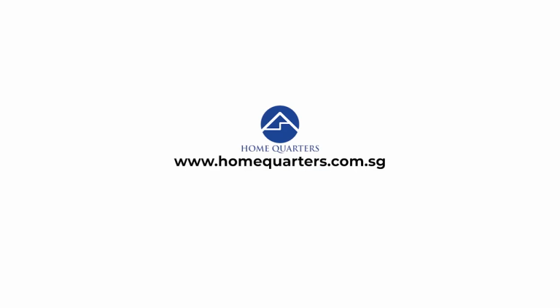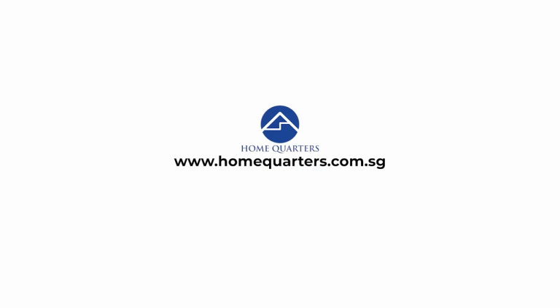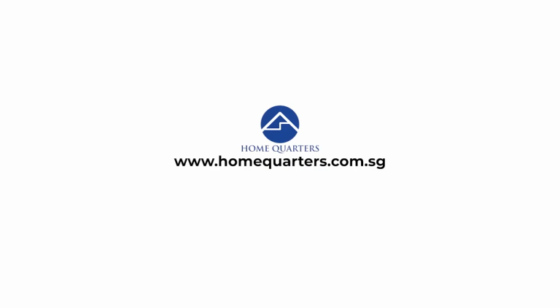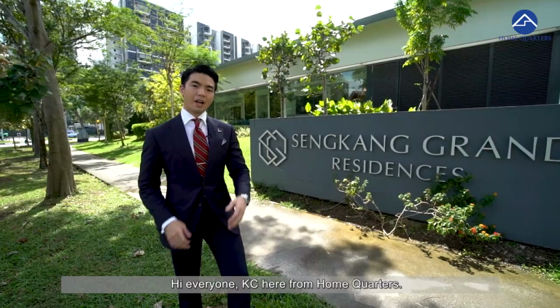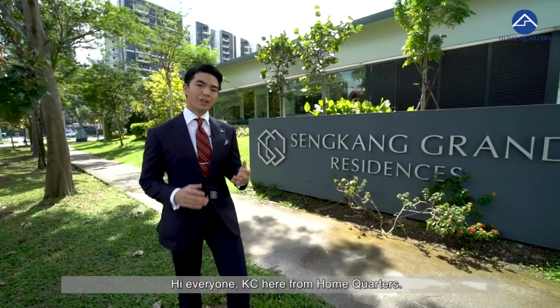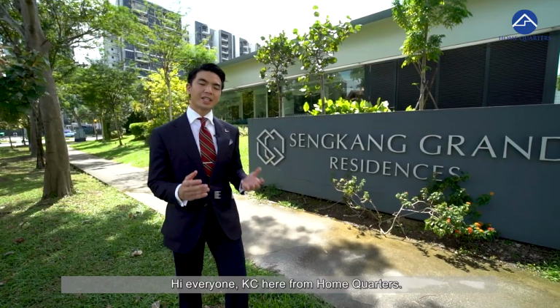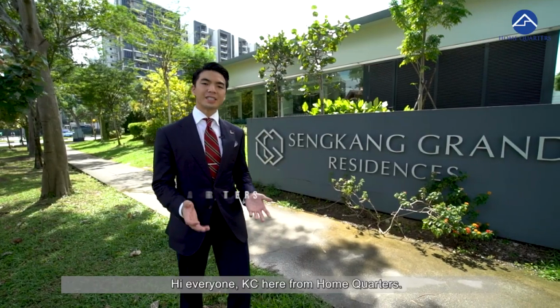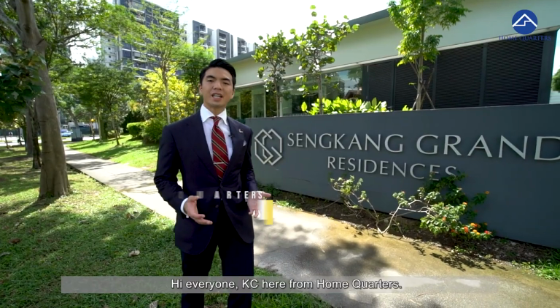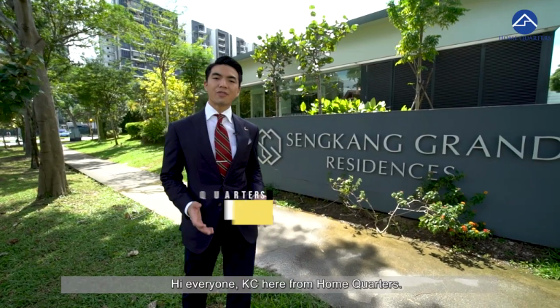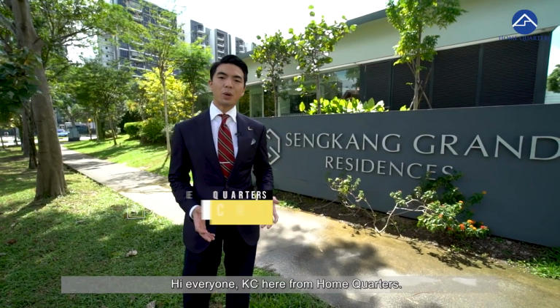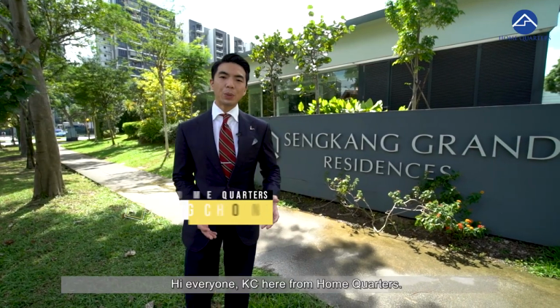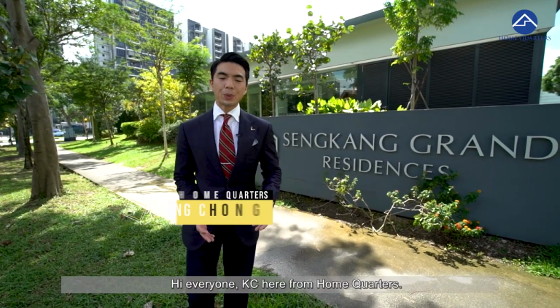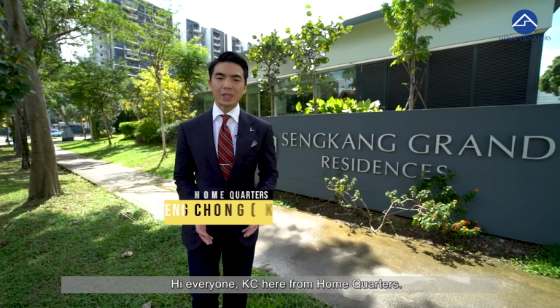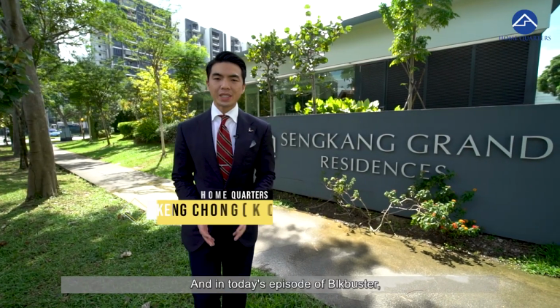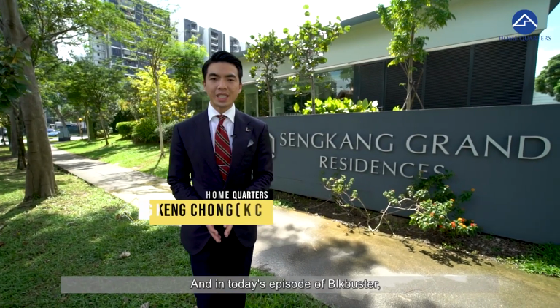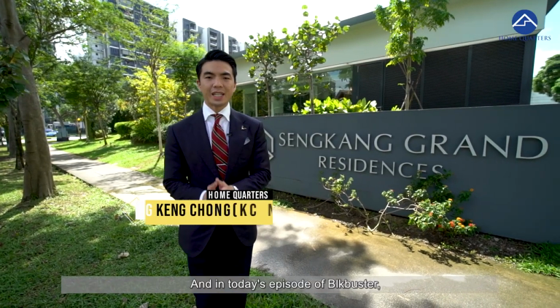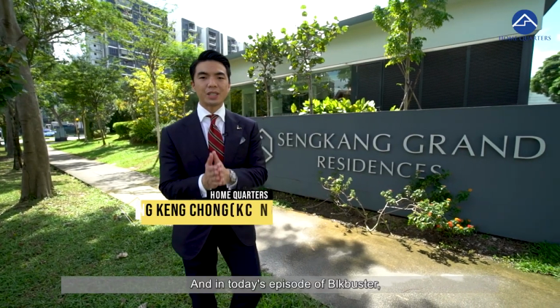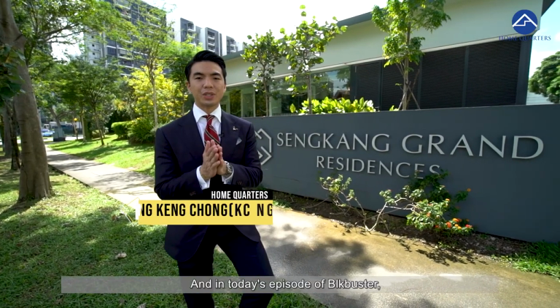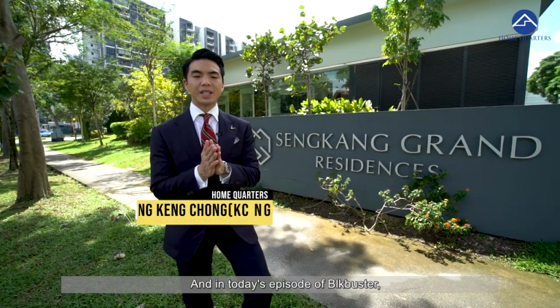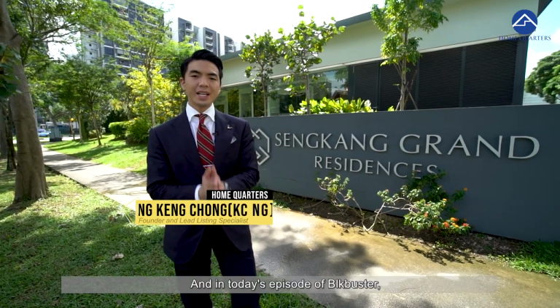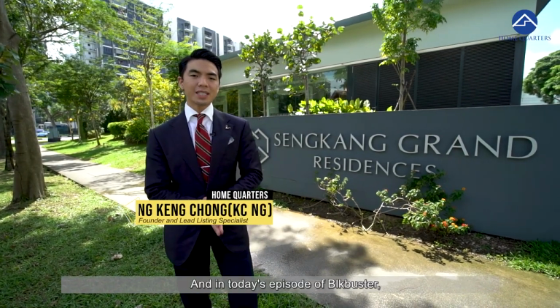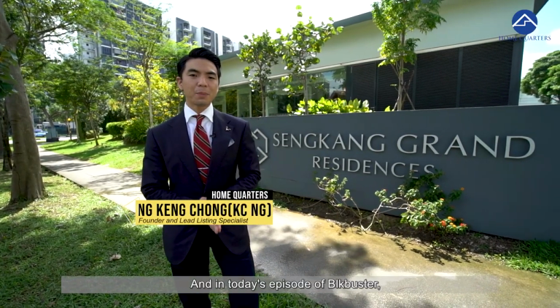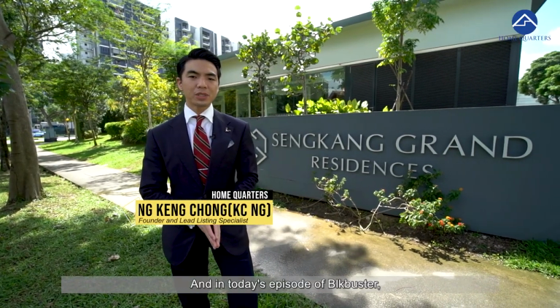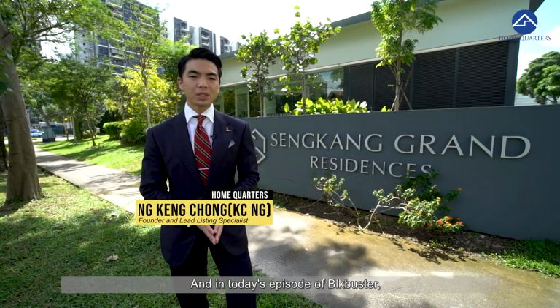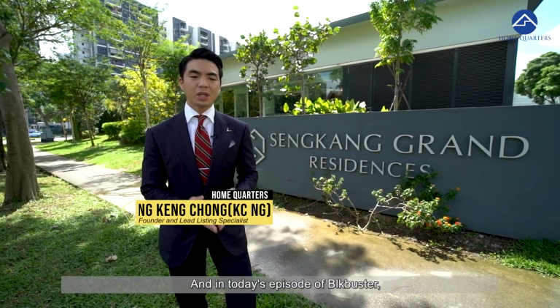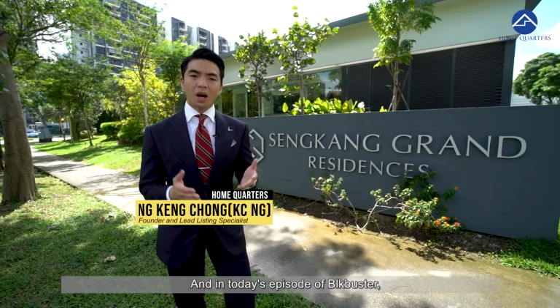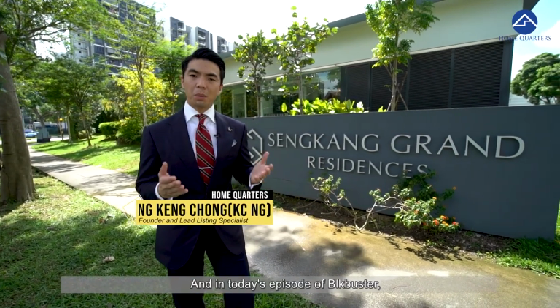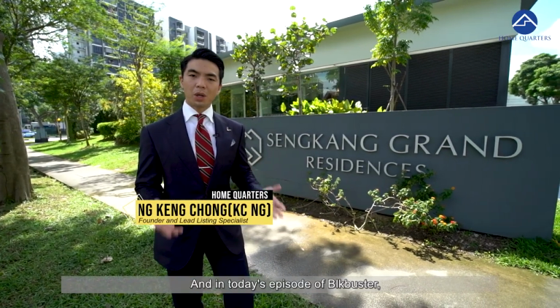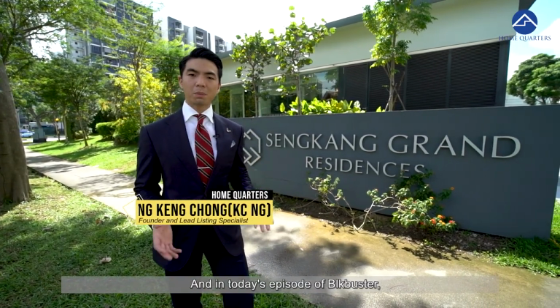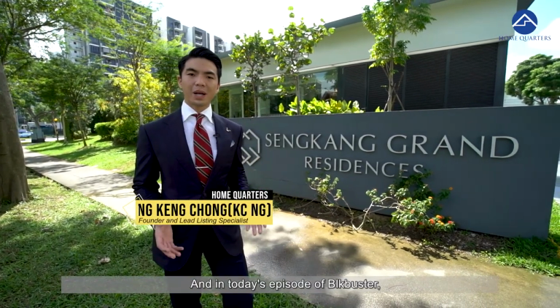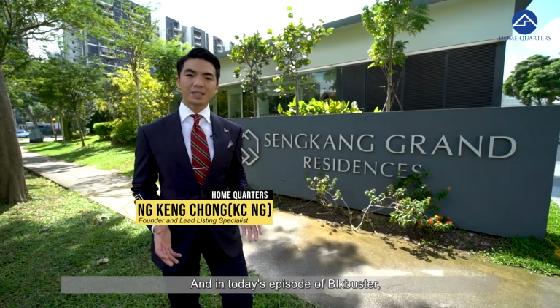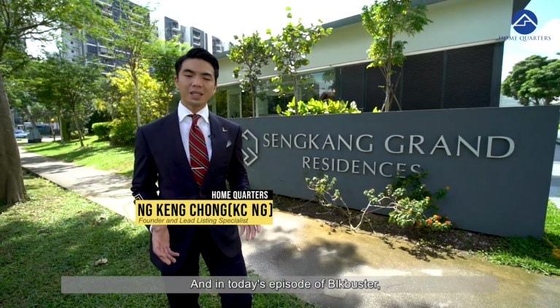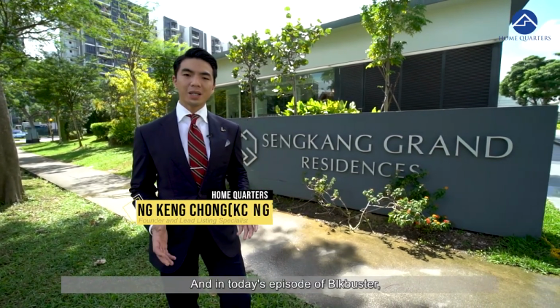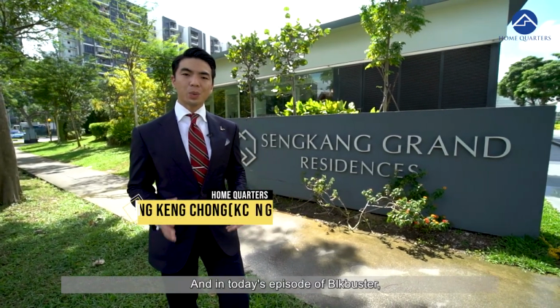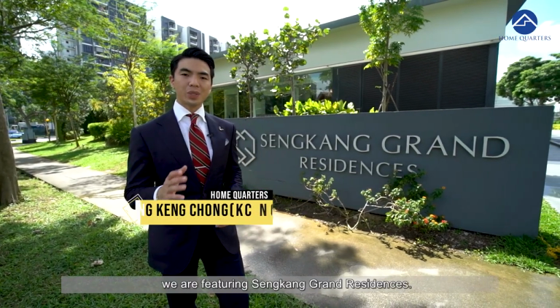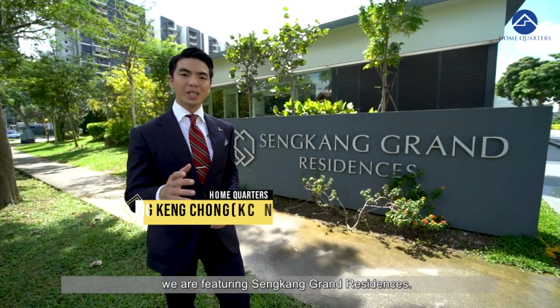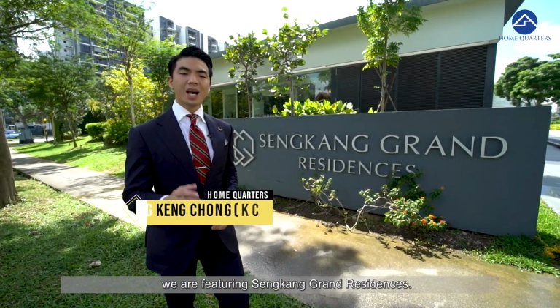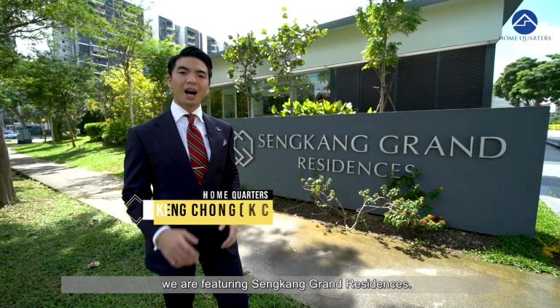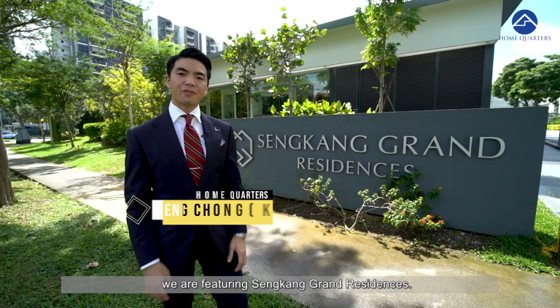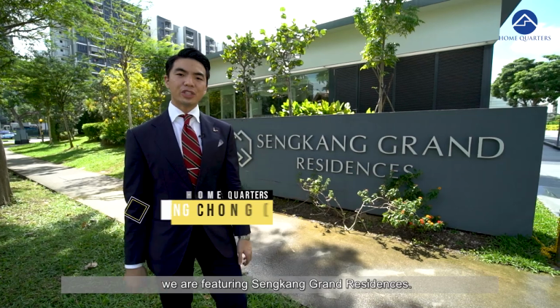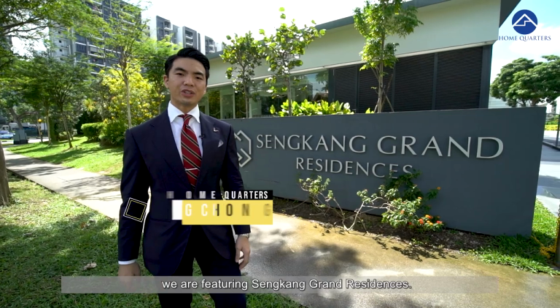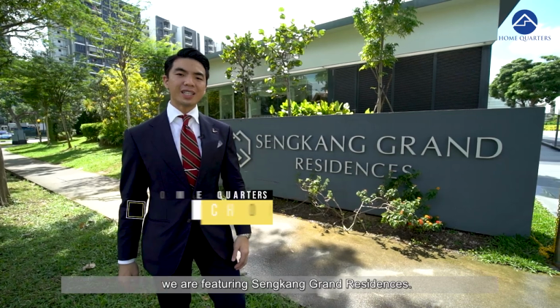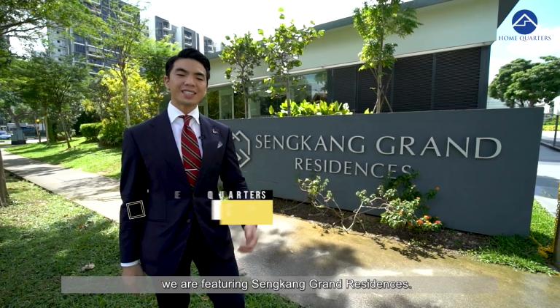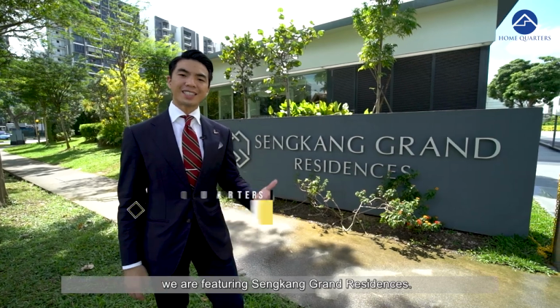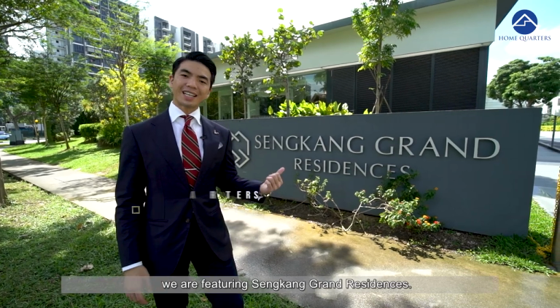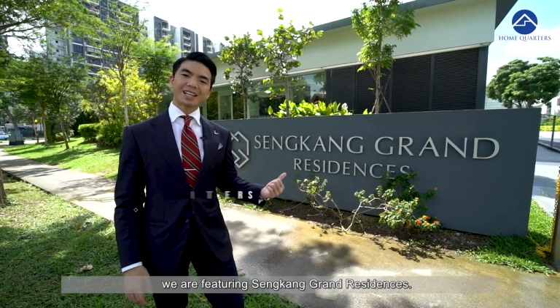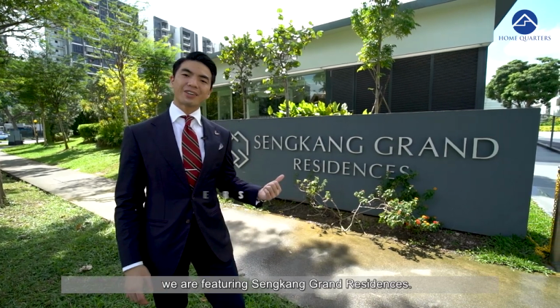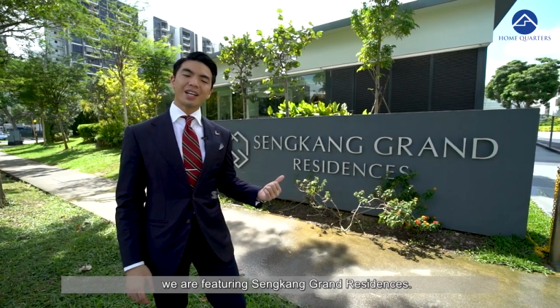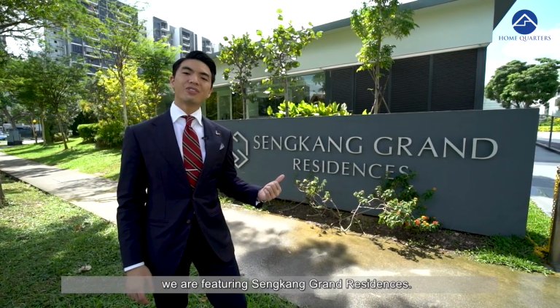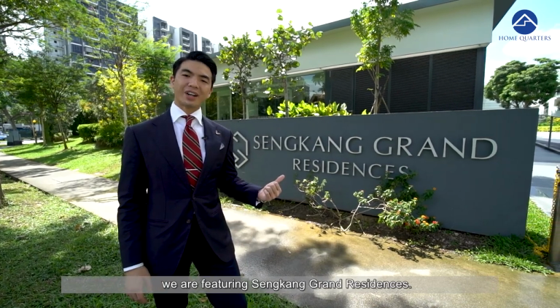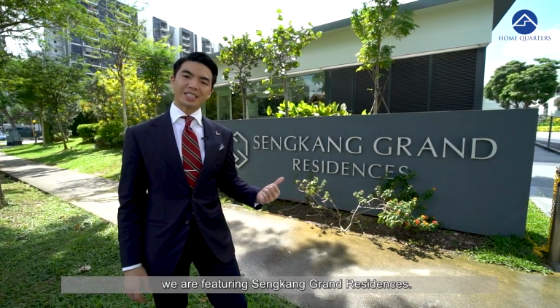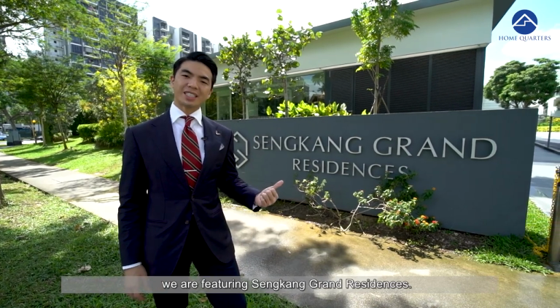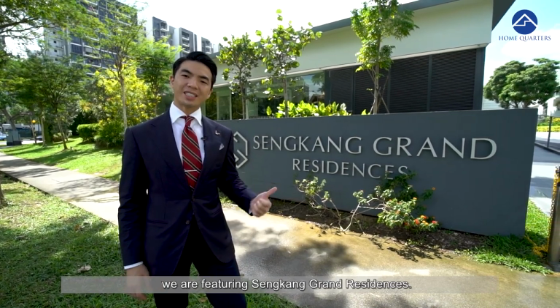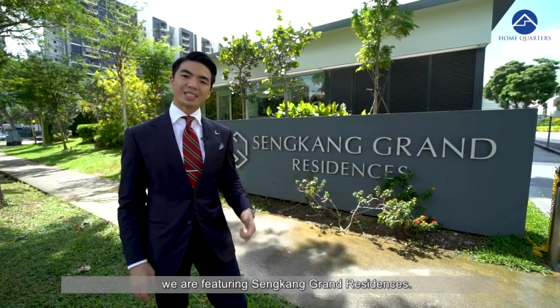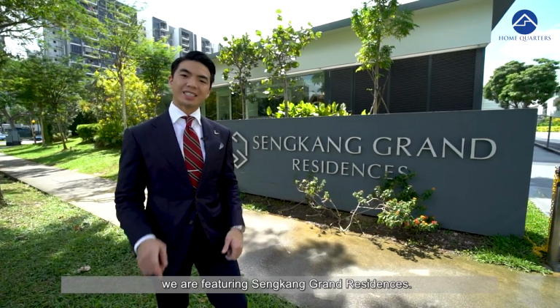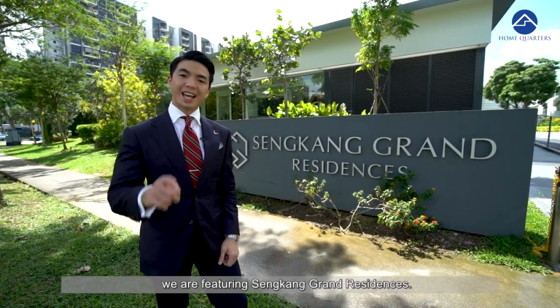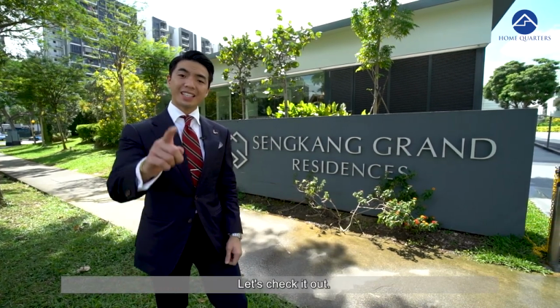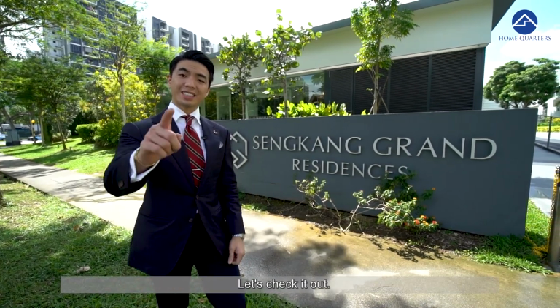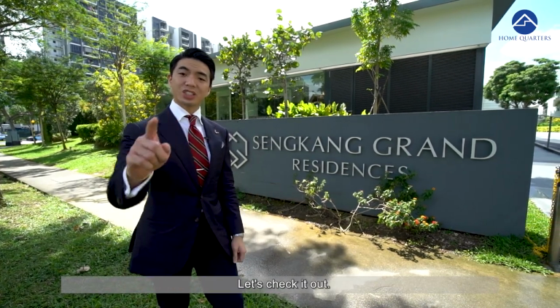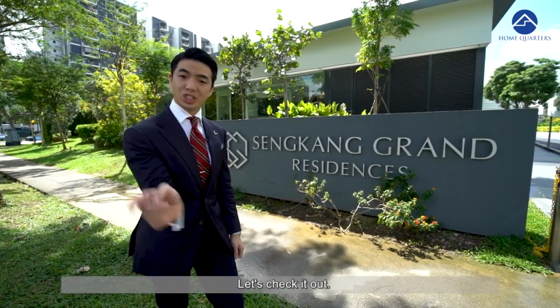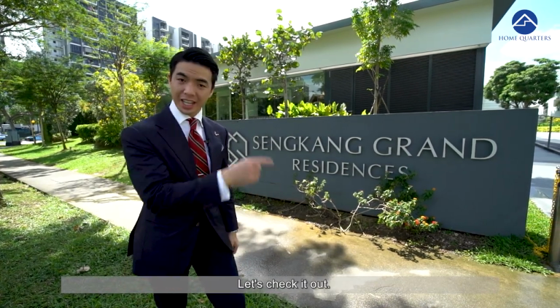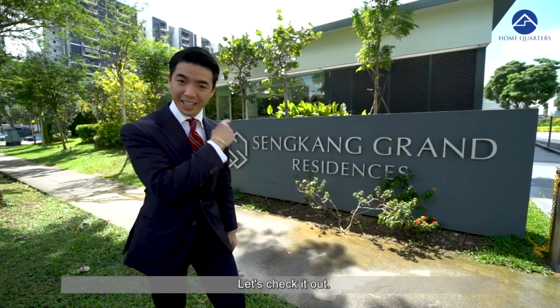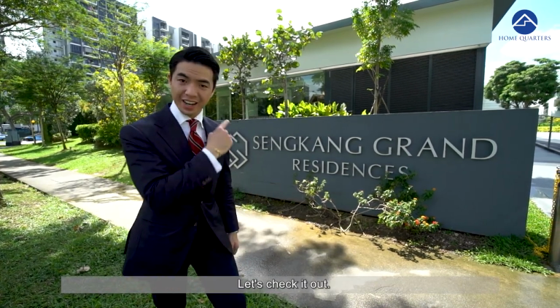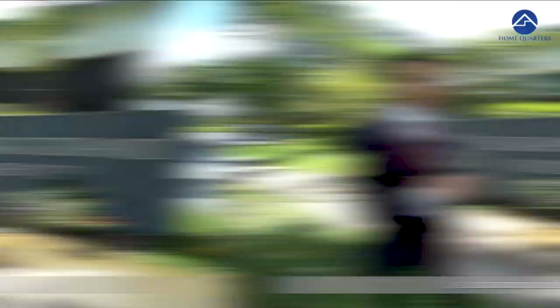Hi everyone, Casey here from Home Quarters. In today's episode of Blockbuster, we are featuring Sengkang Grand Residences. Let's check it out!